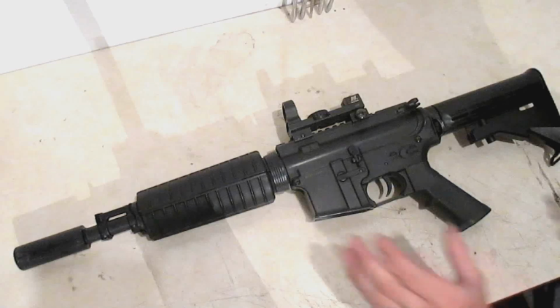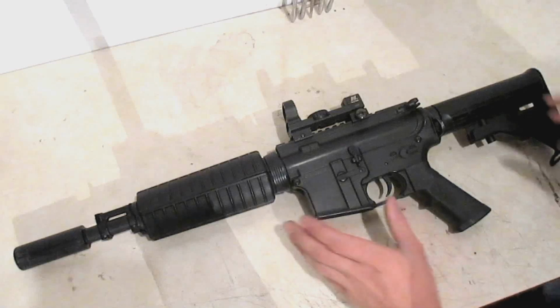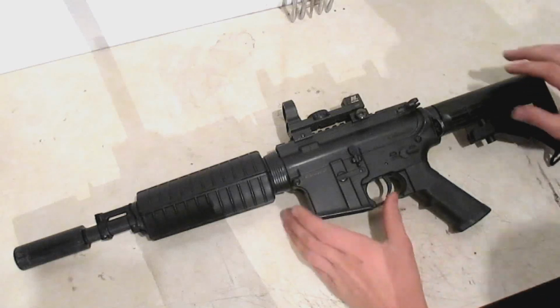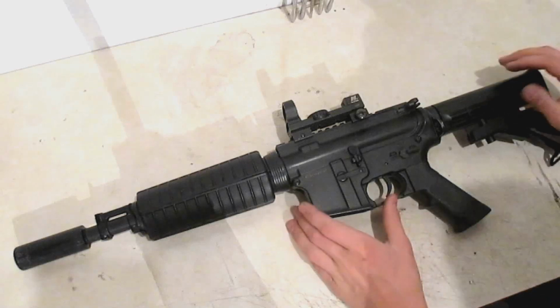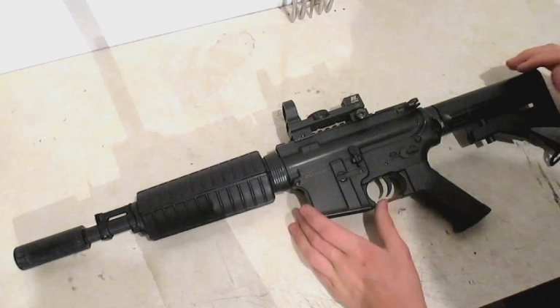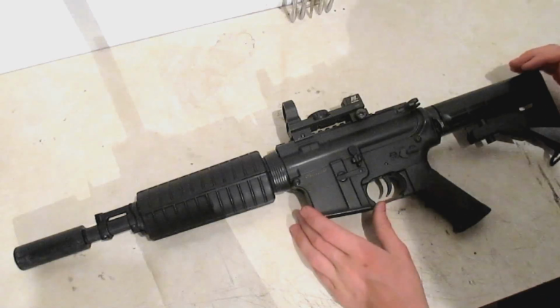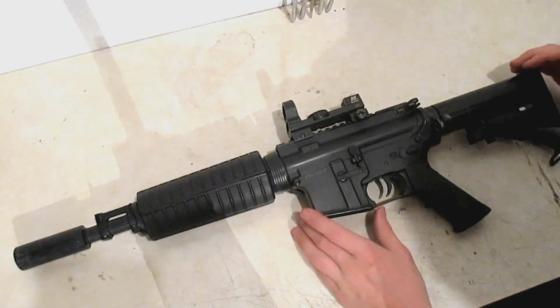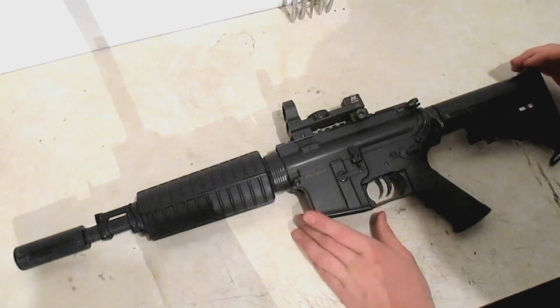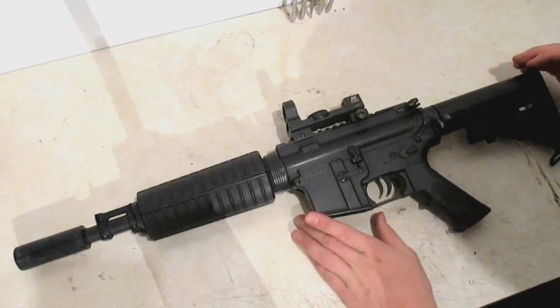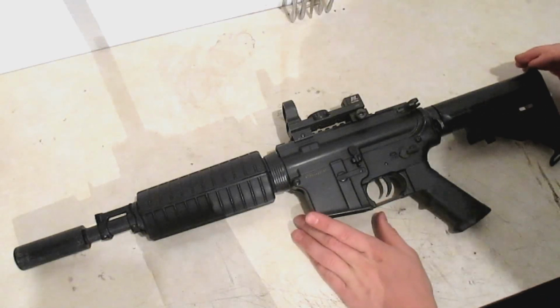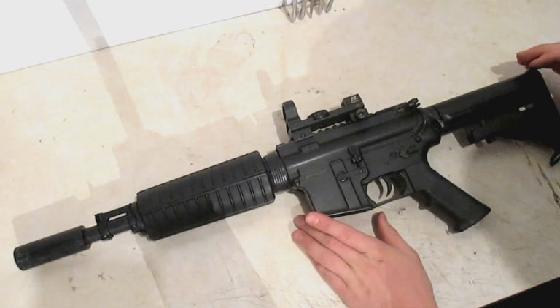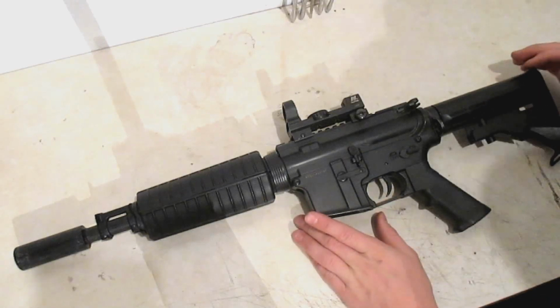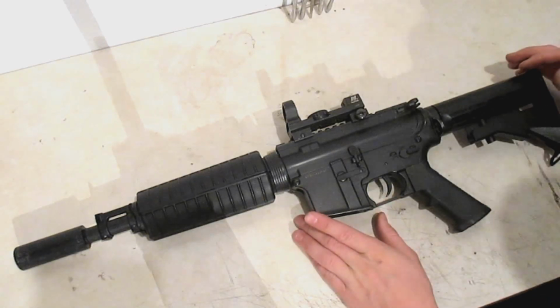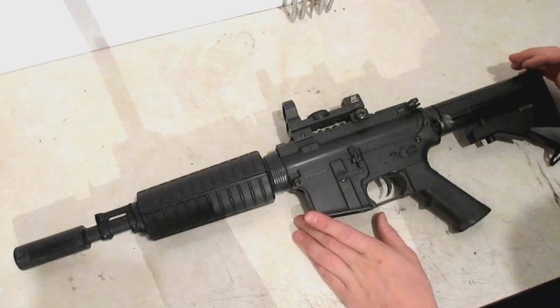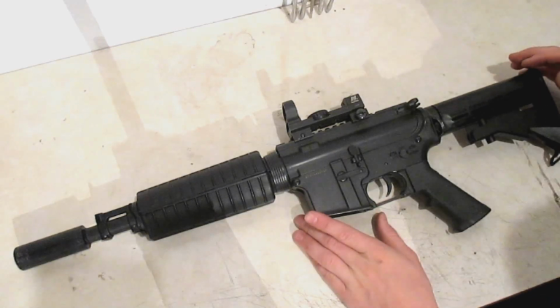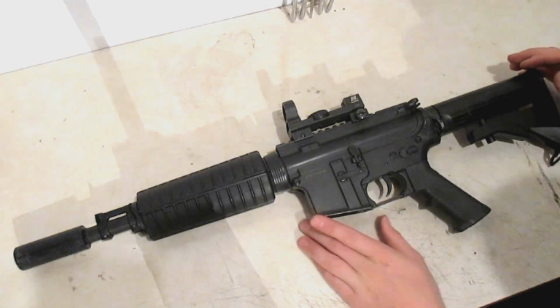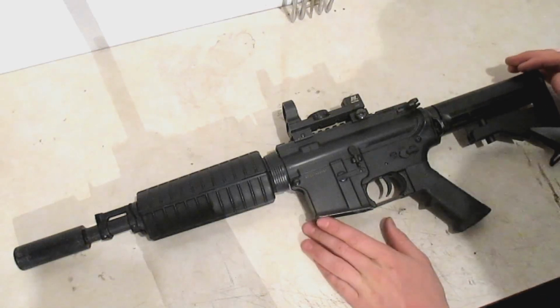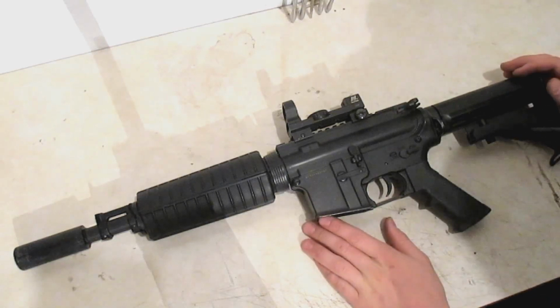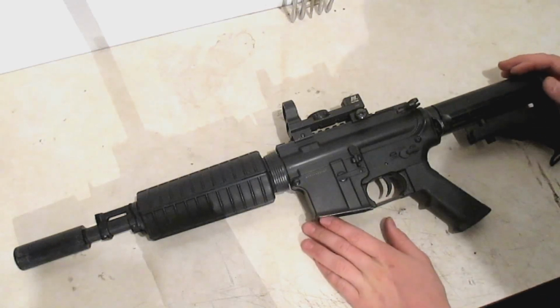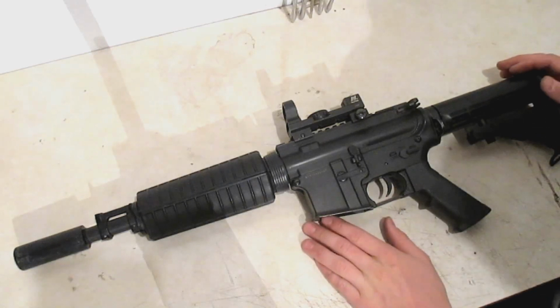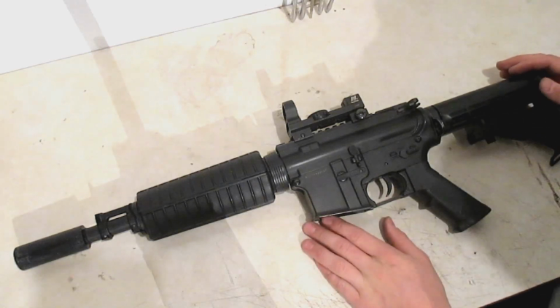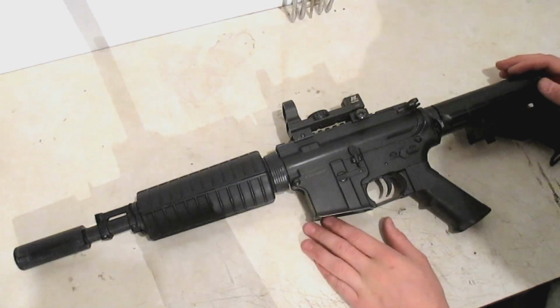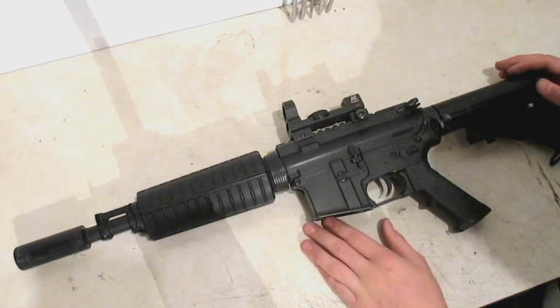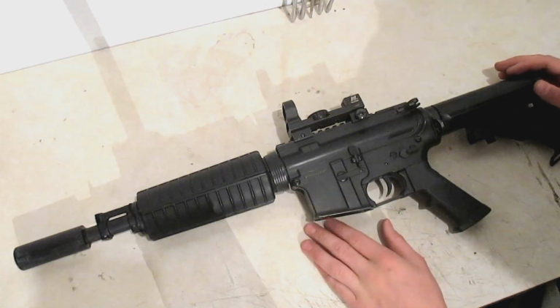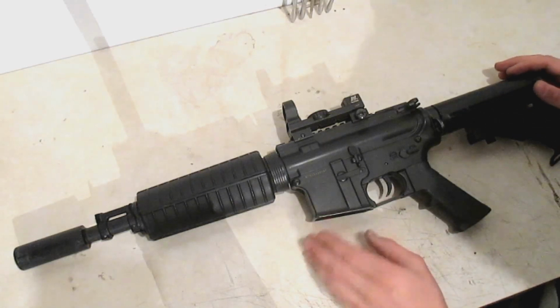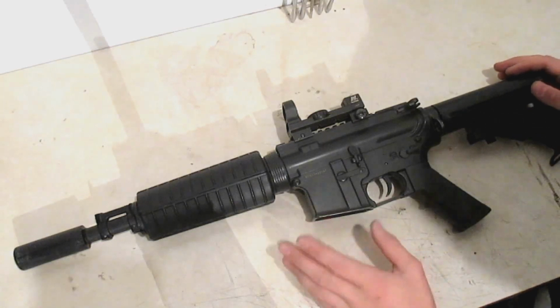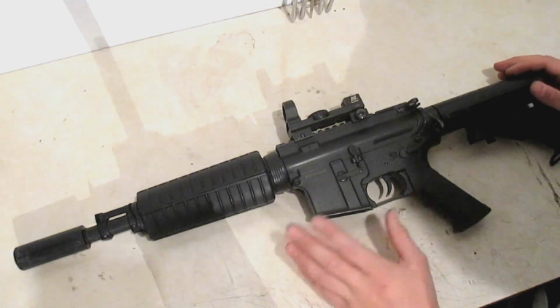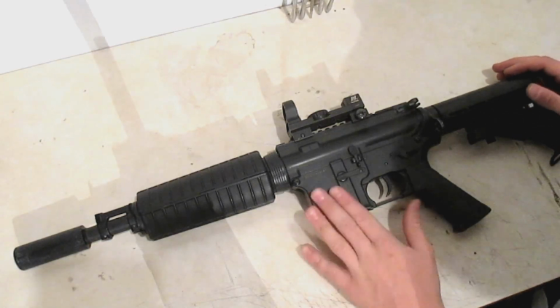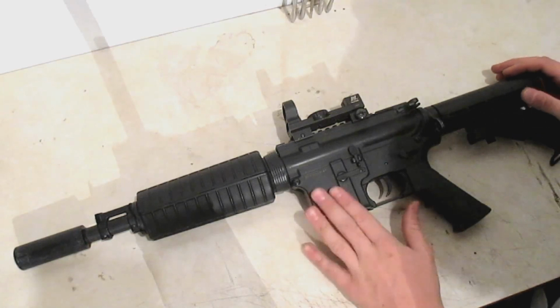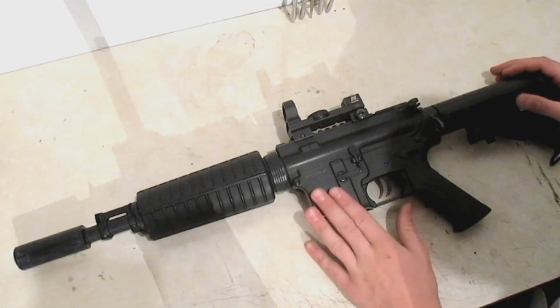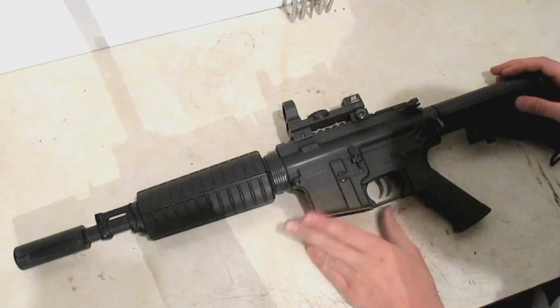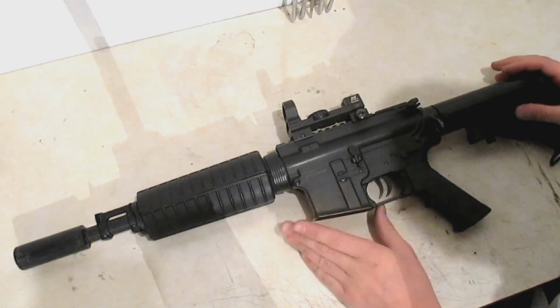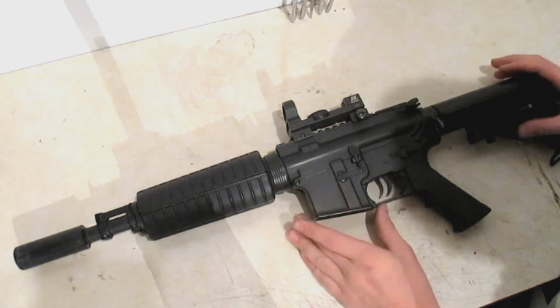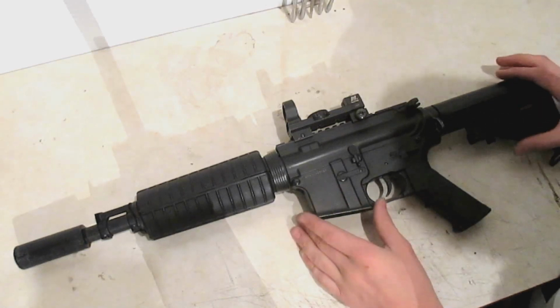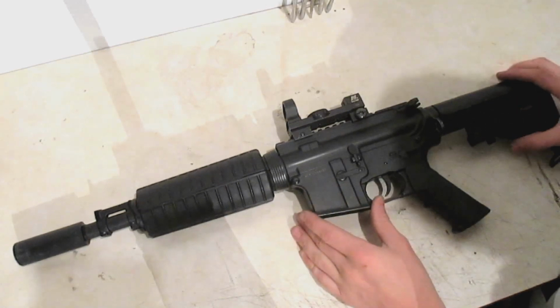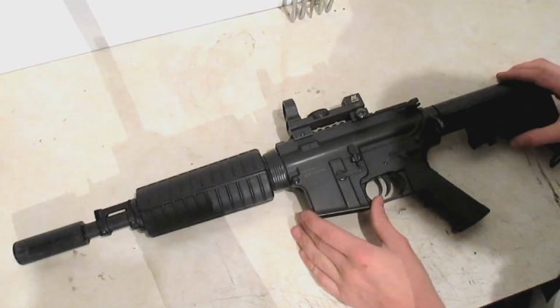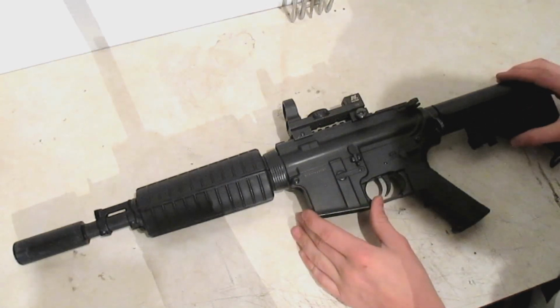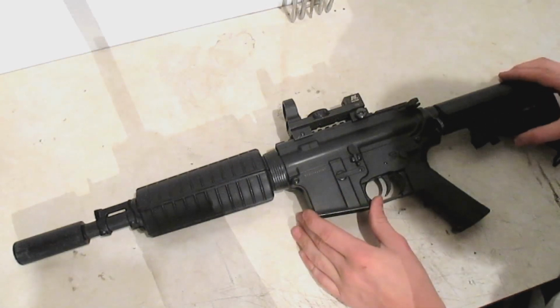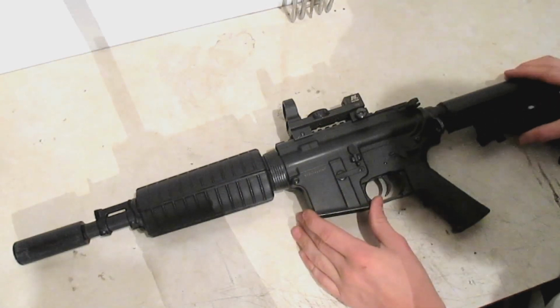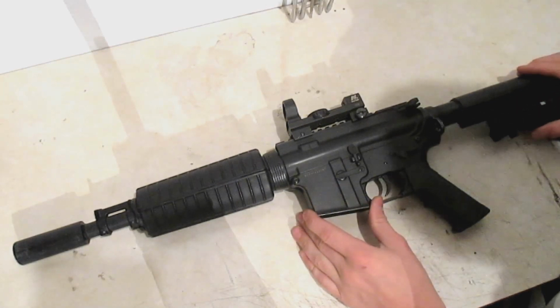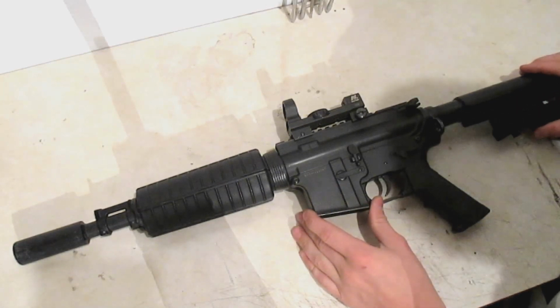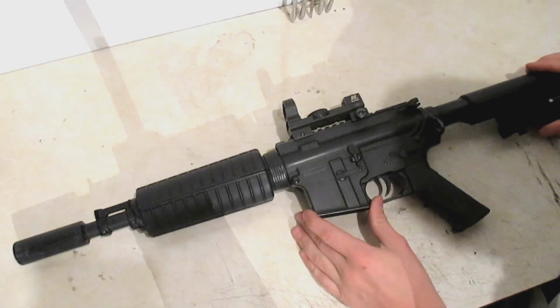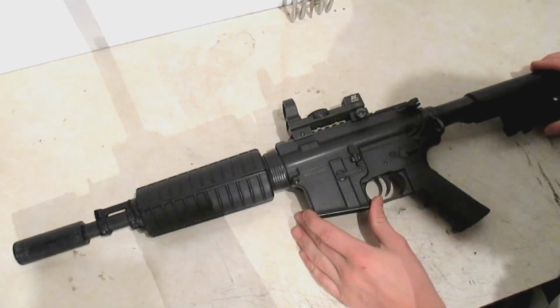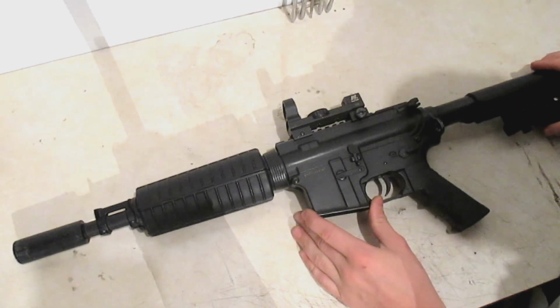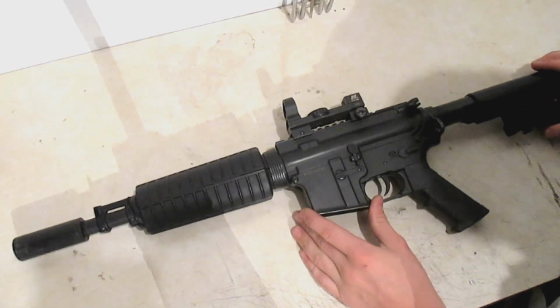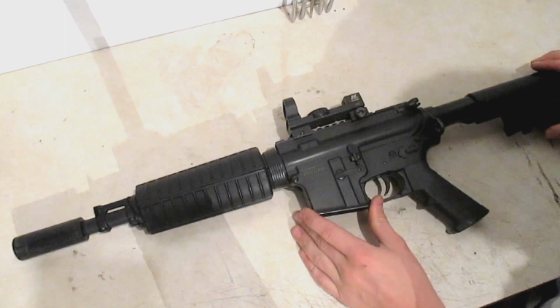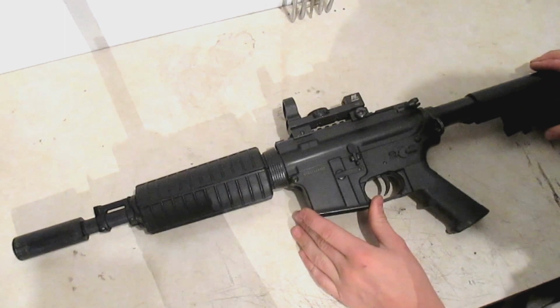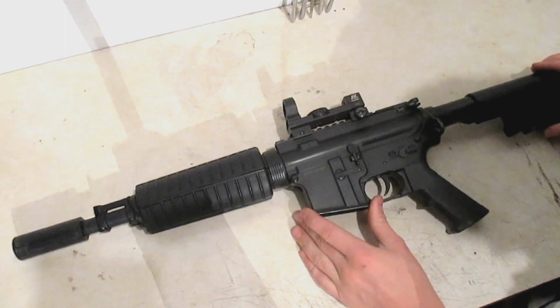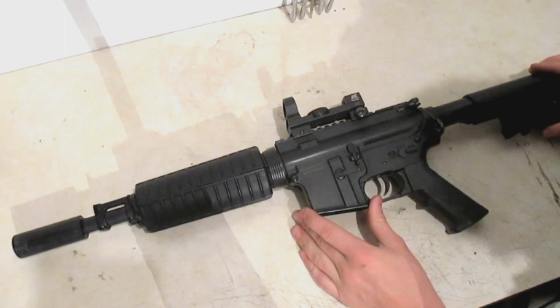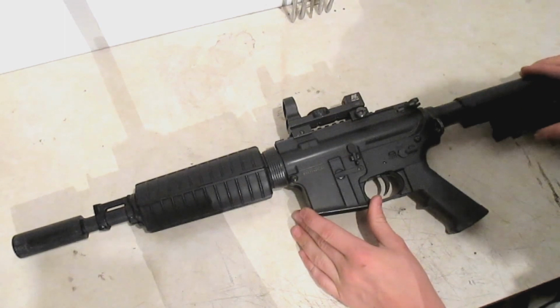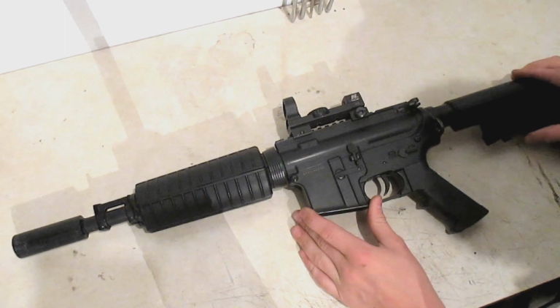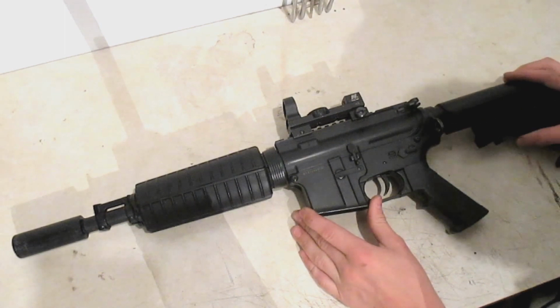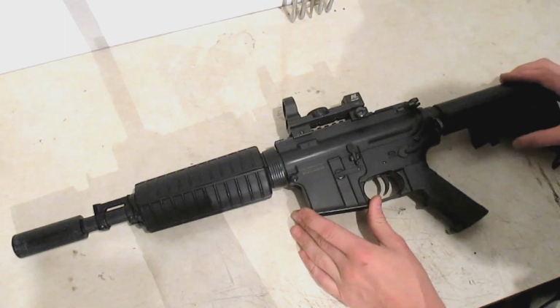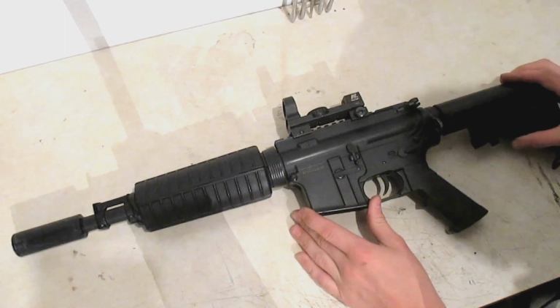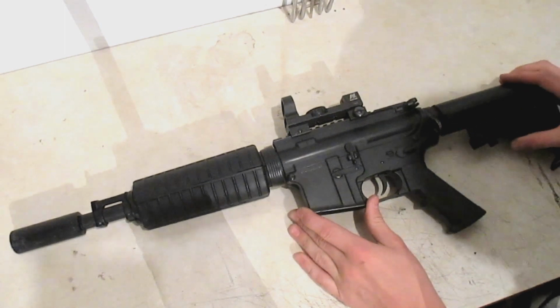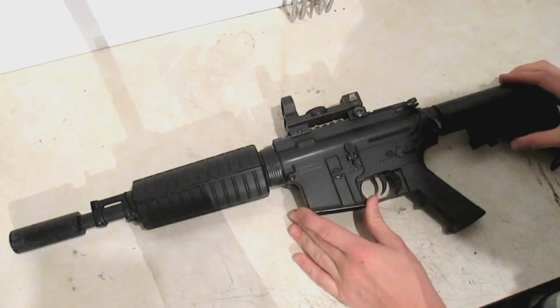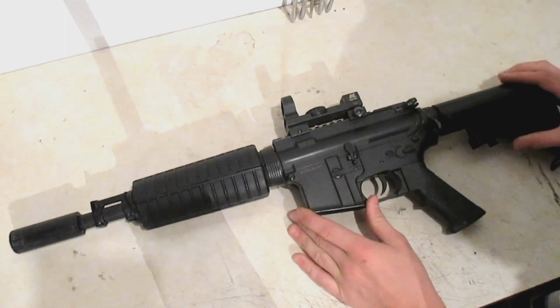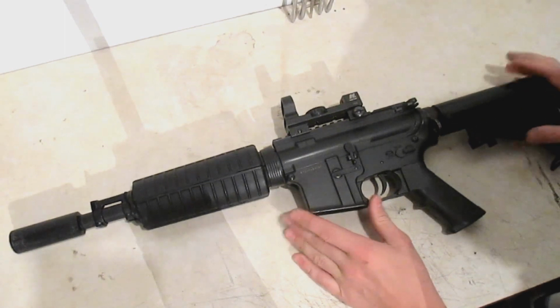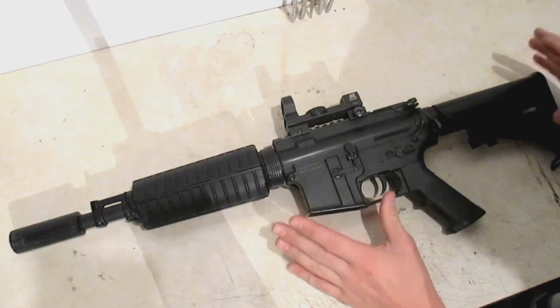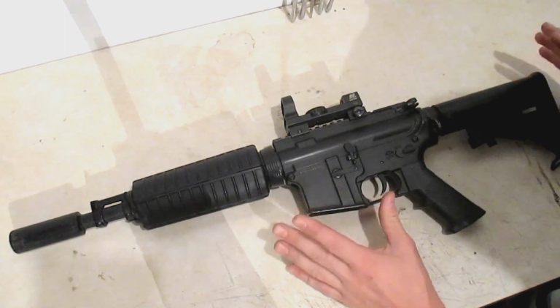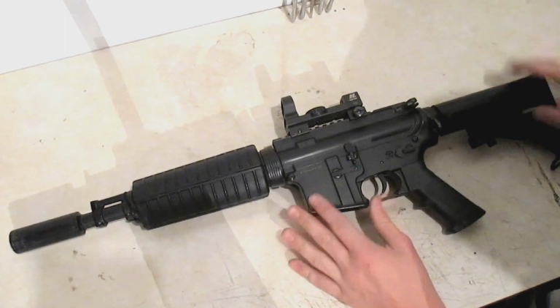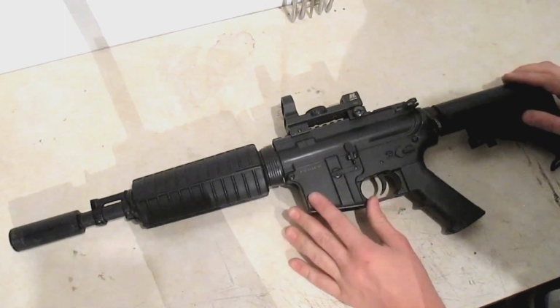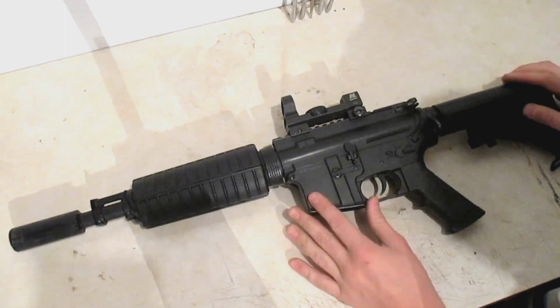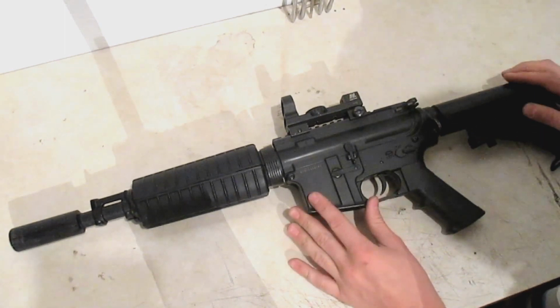Welcome back guys. Going to be doing something a little bit different. I actually never did a video on airsoft, but today I'm going to.